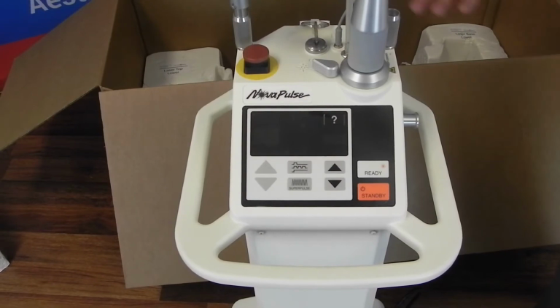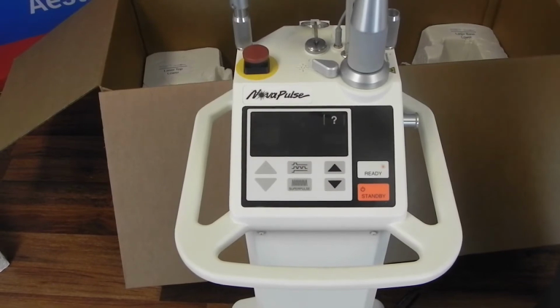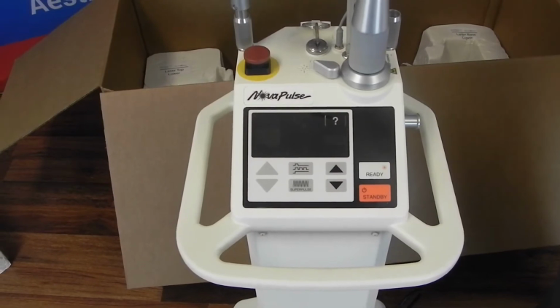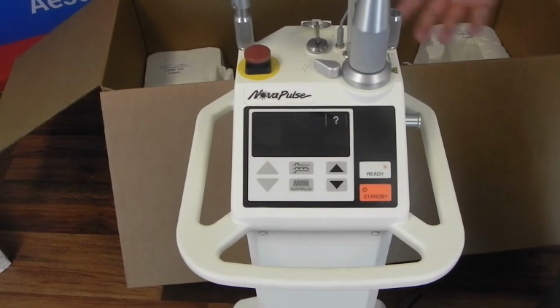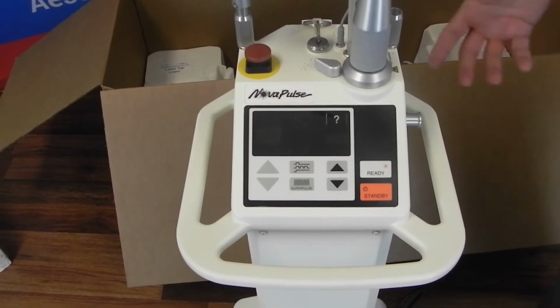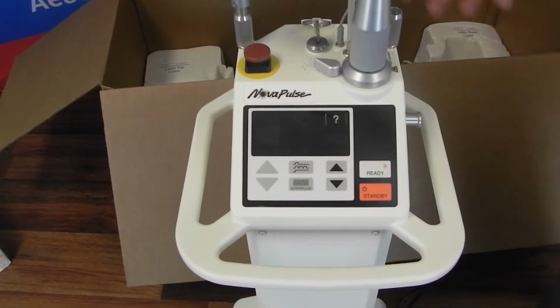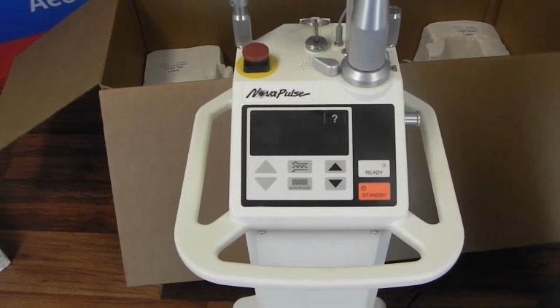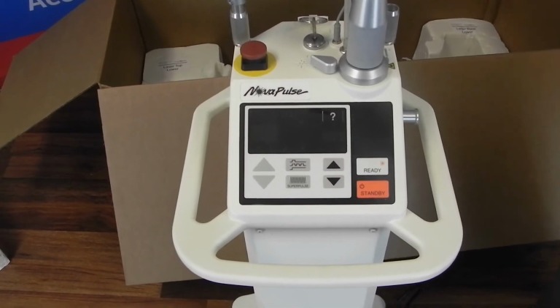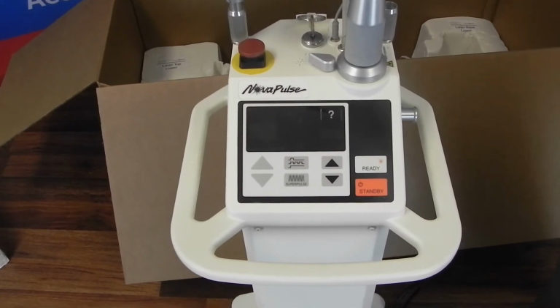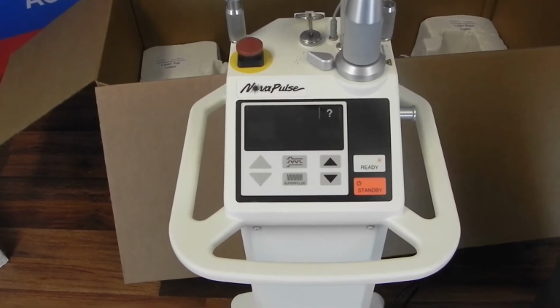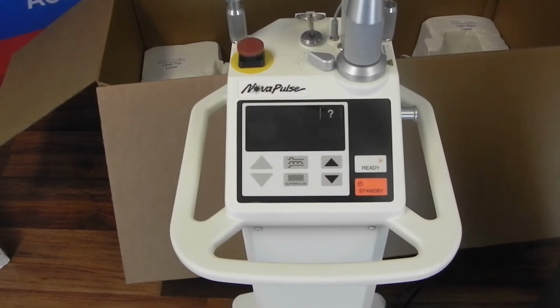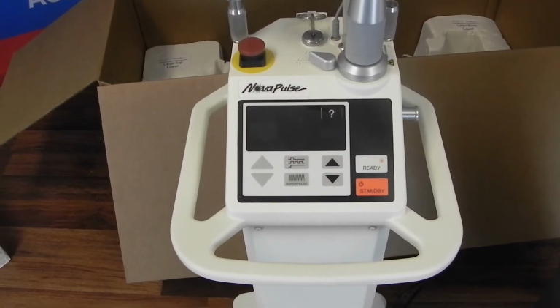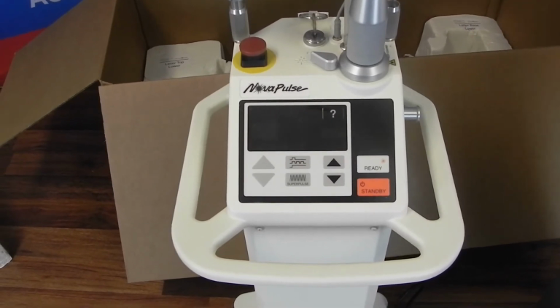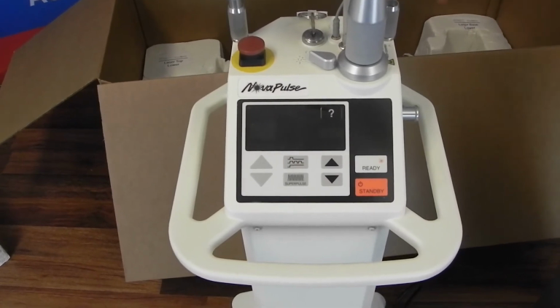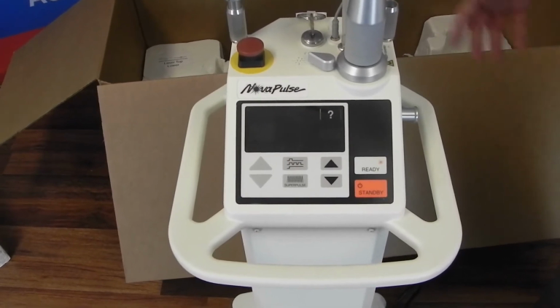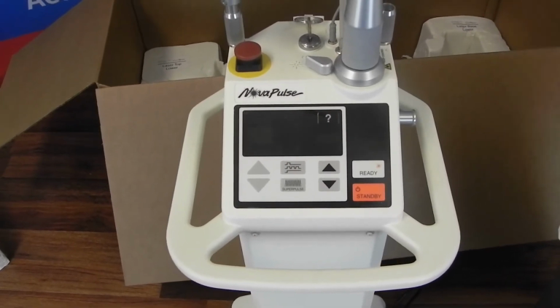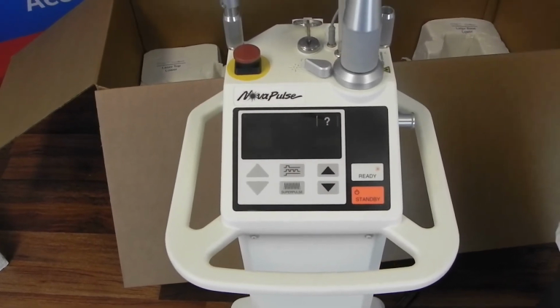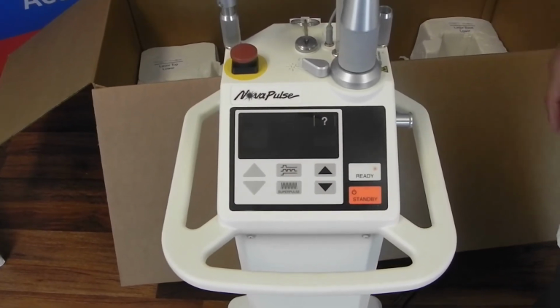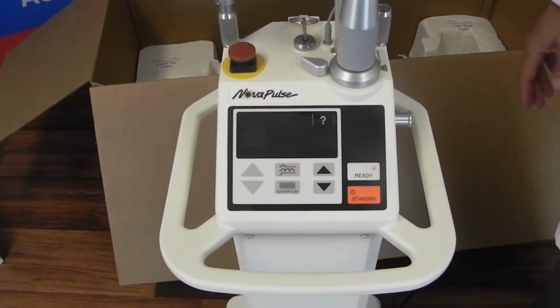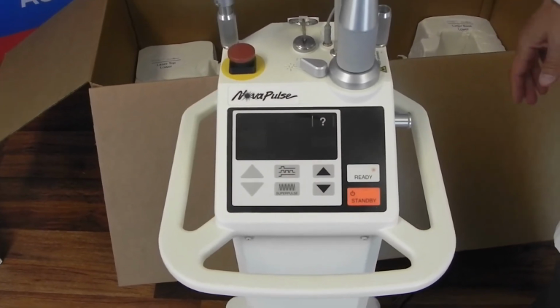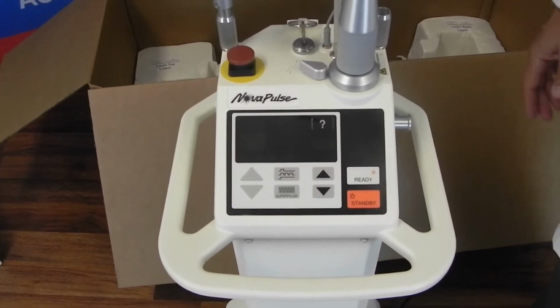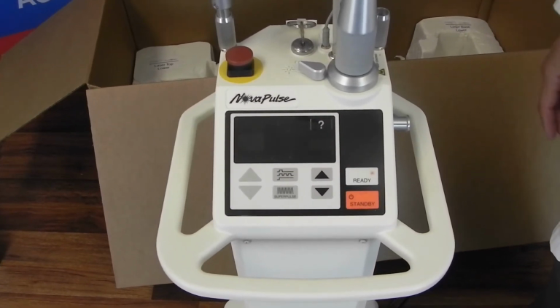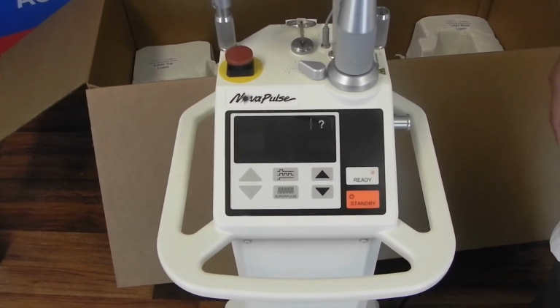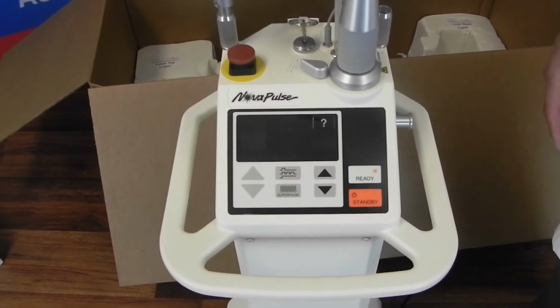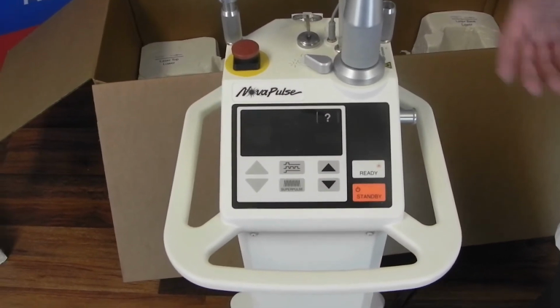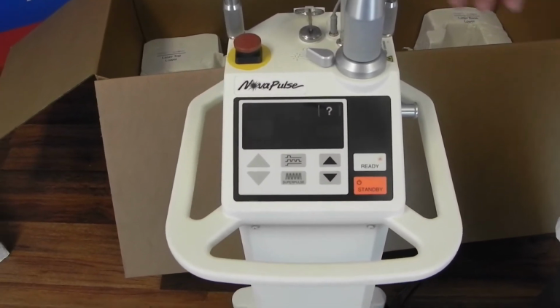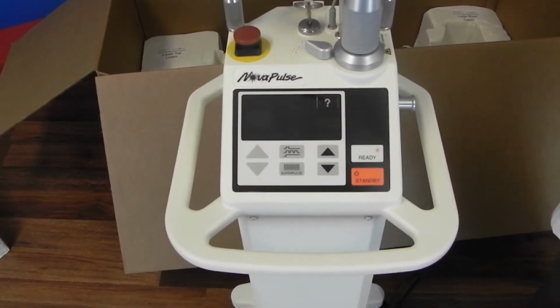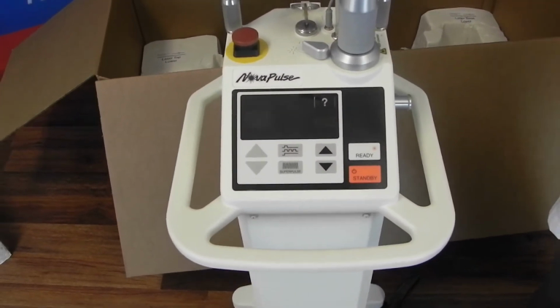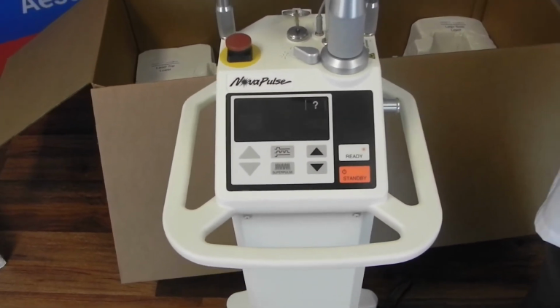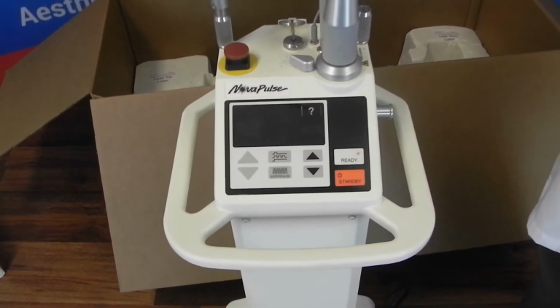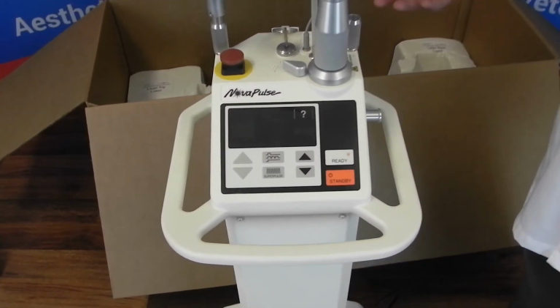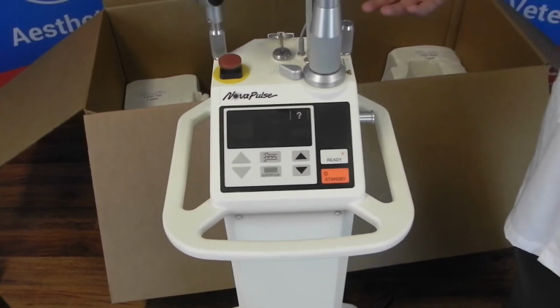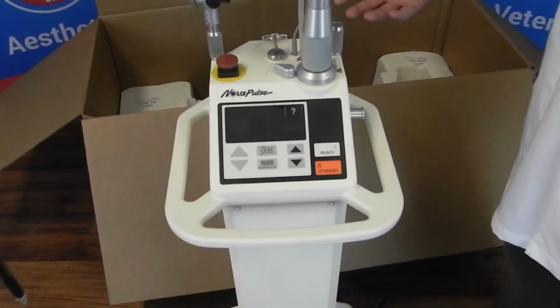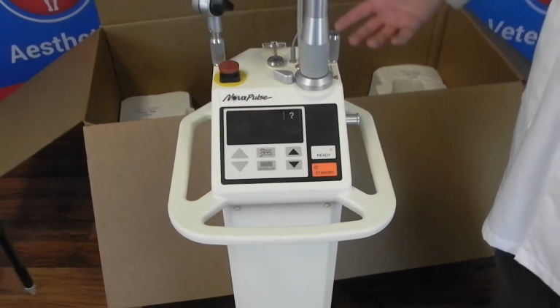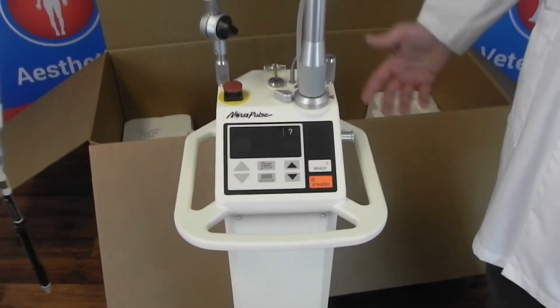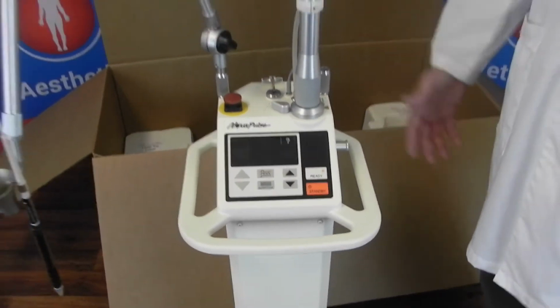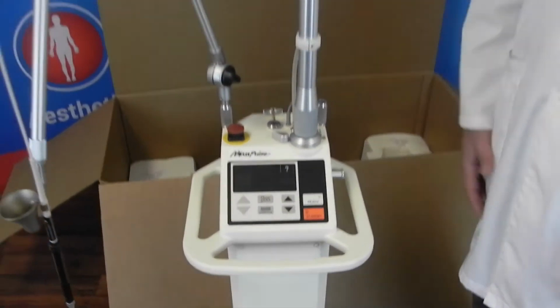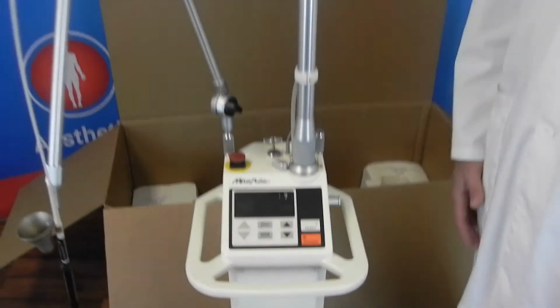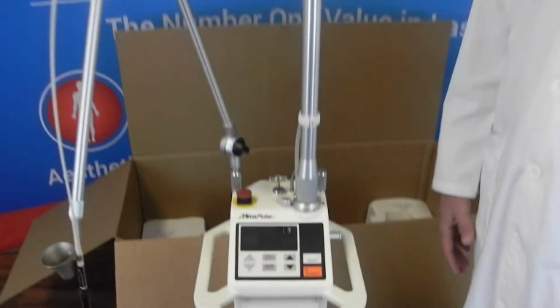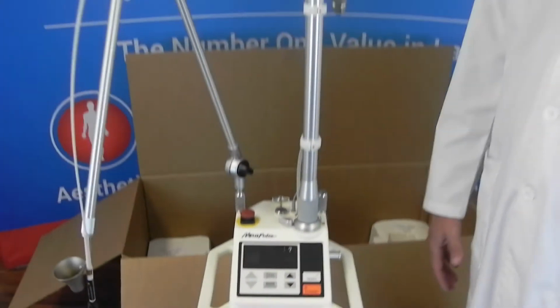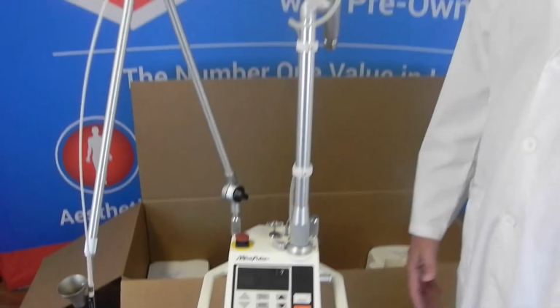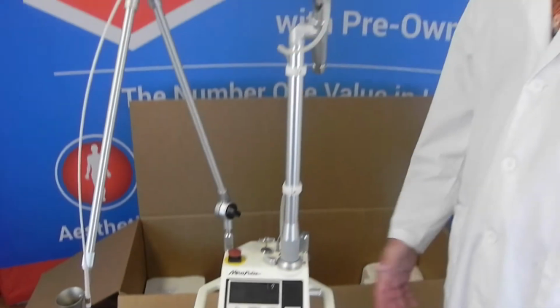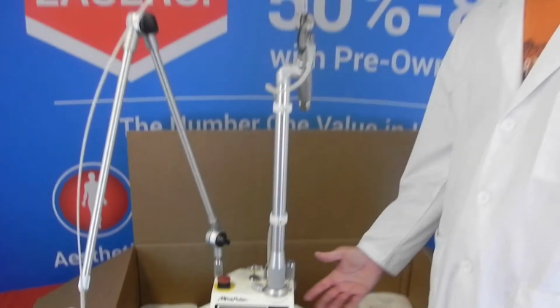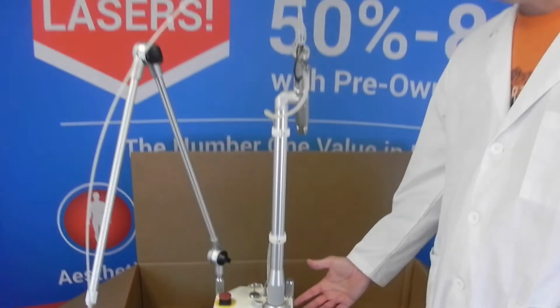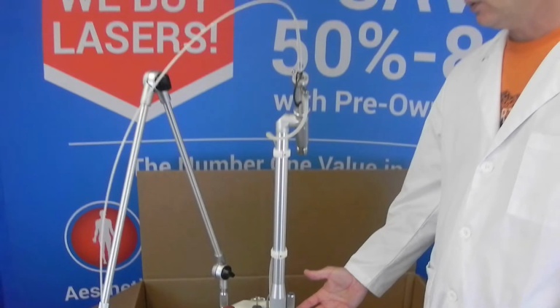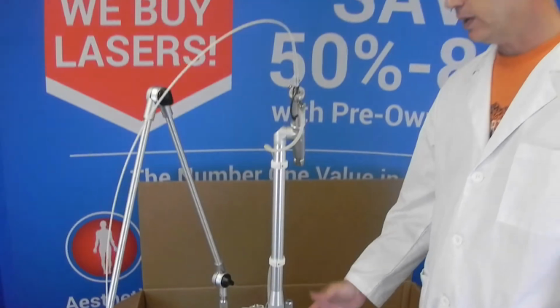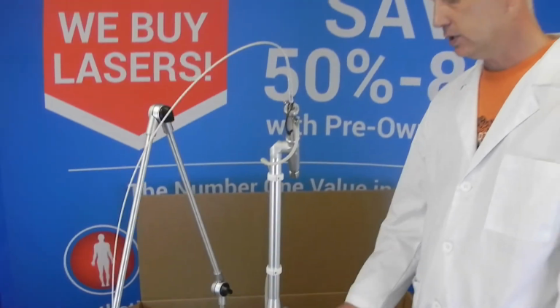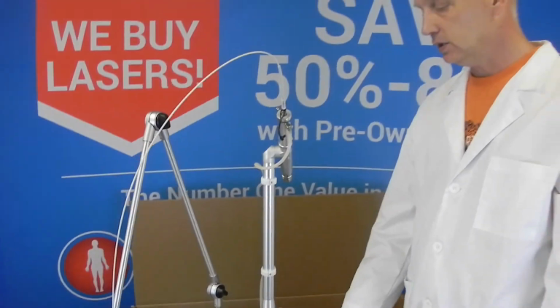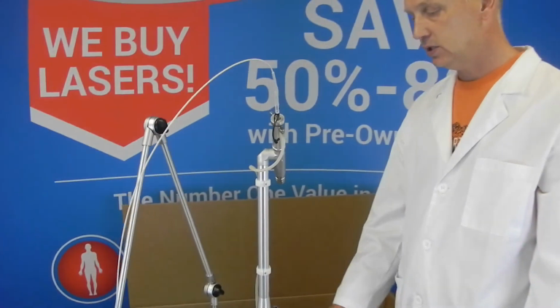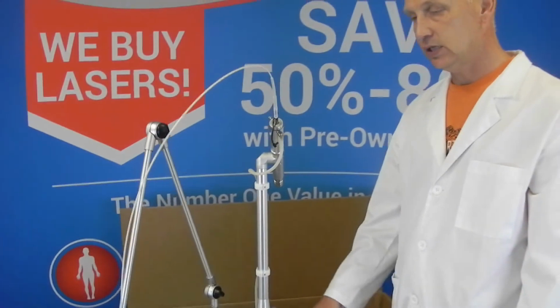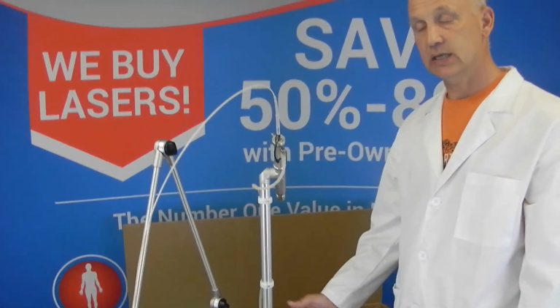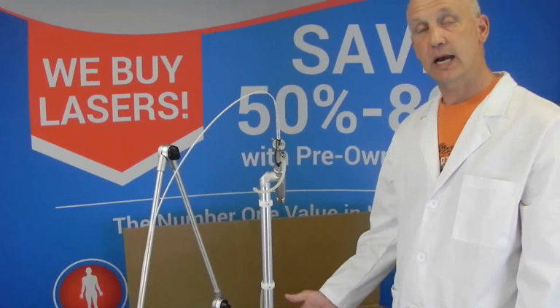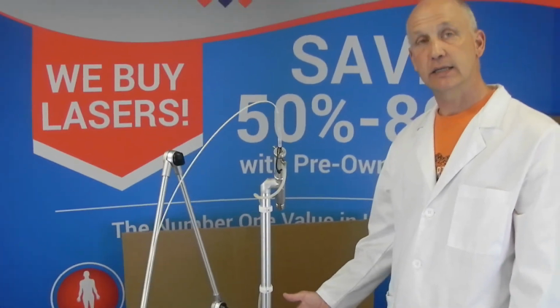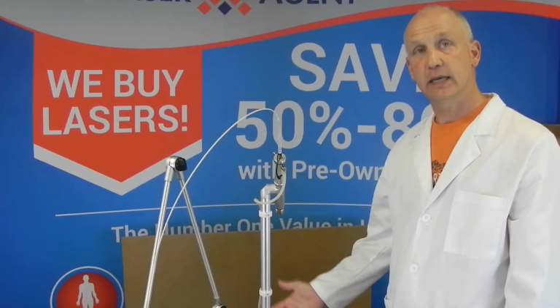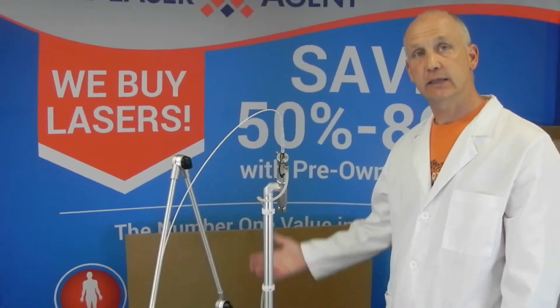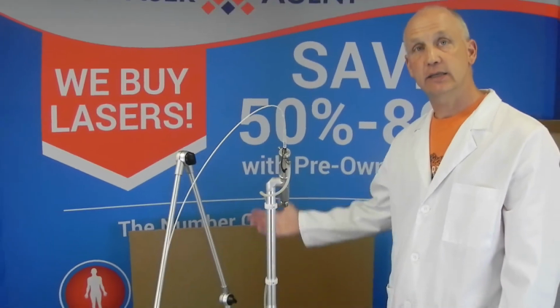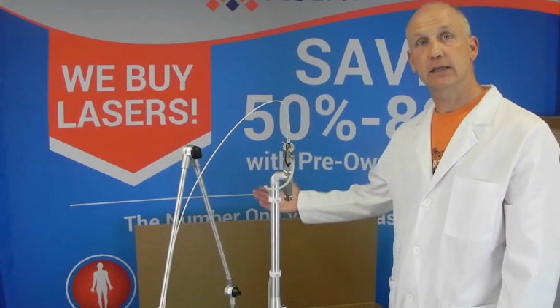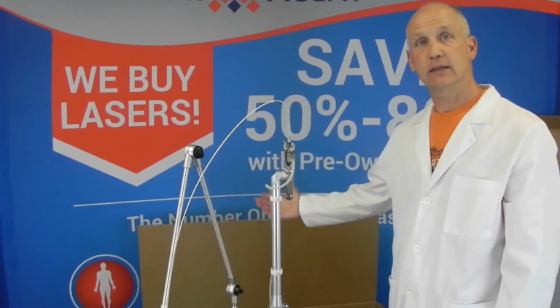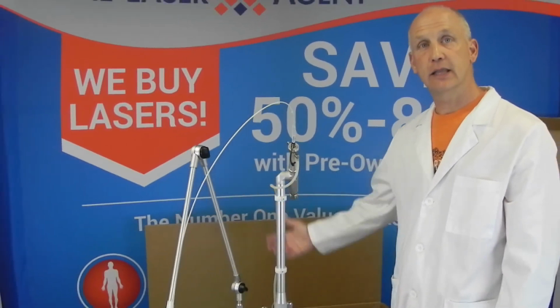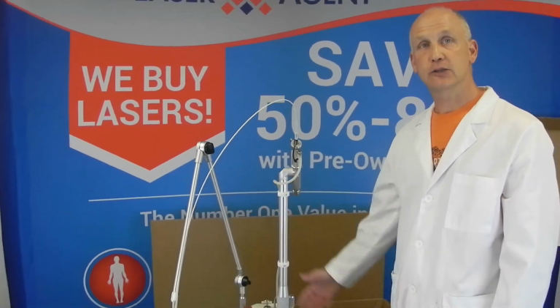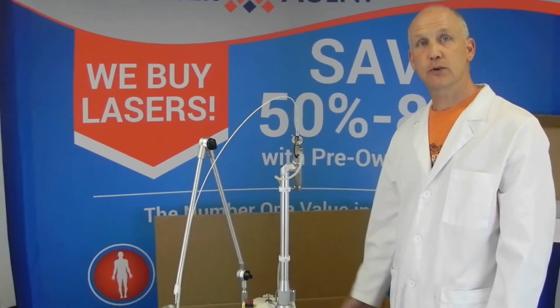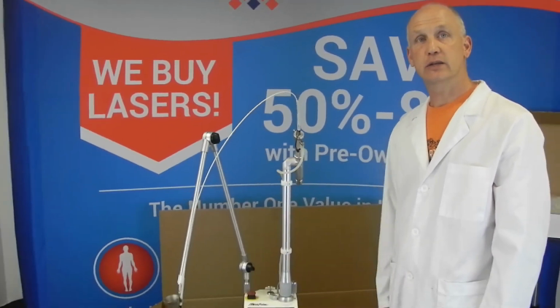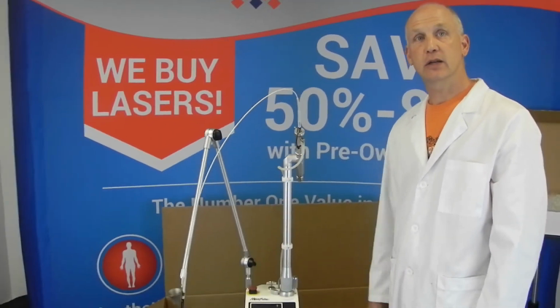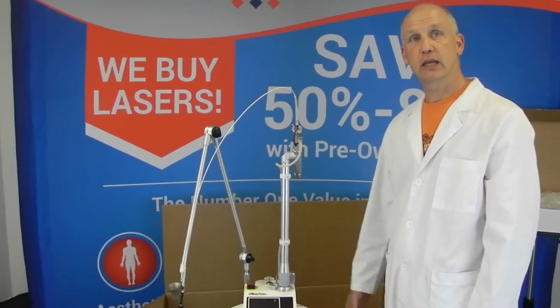So that's how to unpack your laser, and you're ready to use it the same day. If you have any questions, just contact us at the Laser Agent. I'm Tony — thanks for your business.